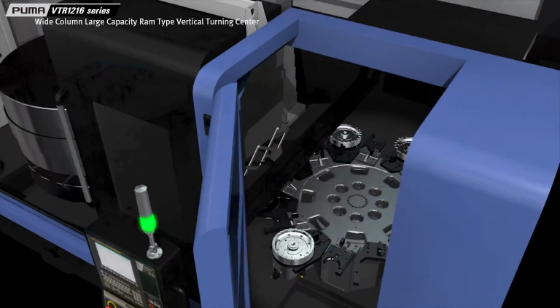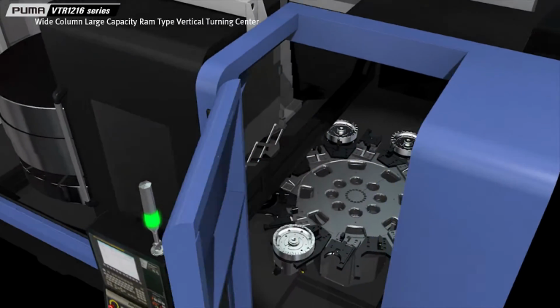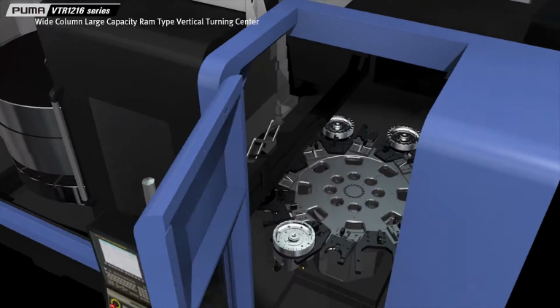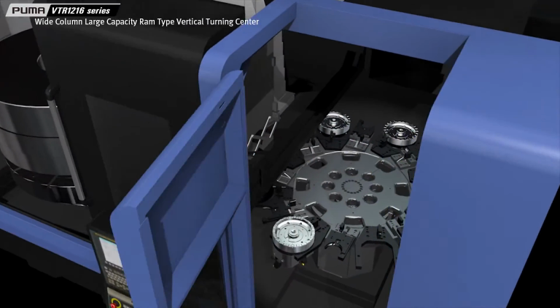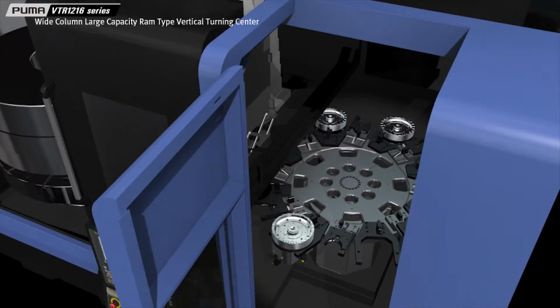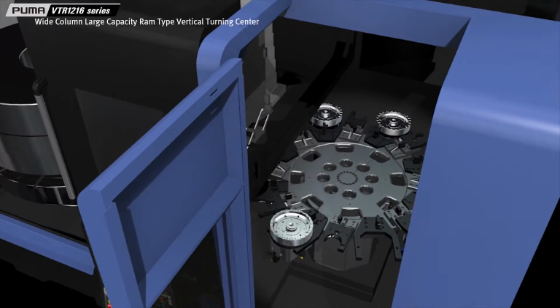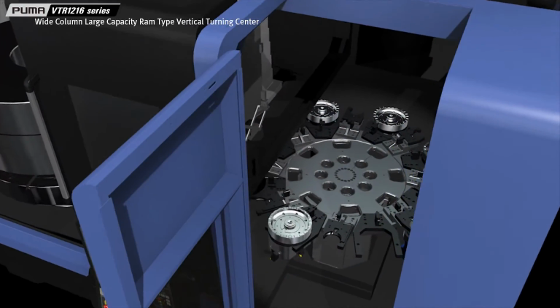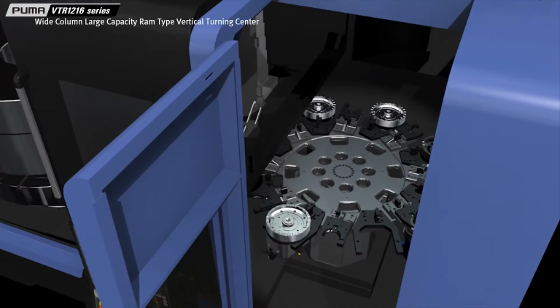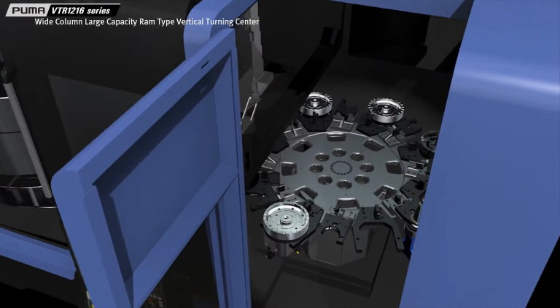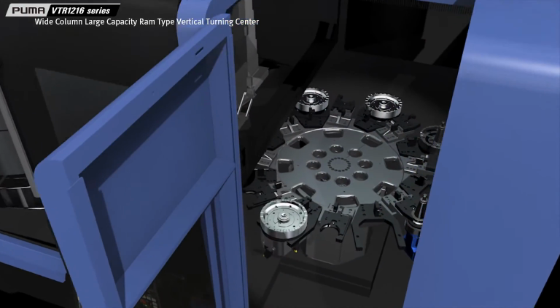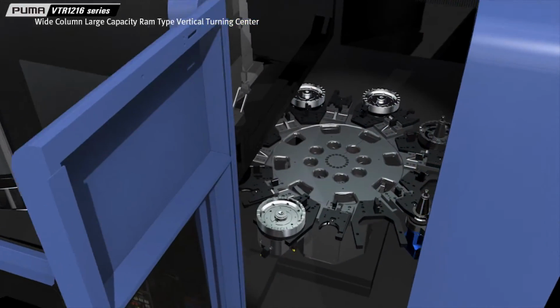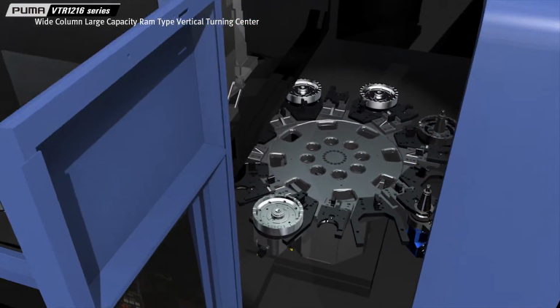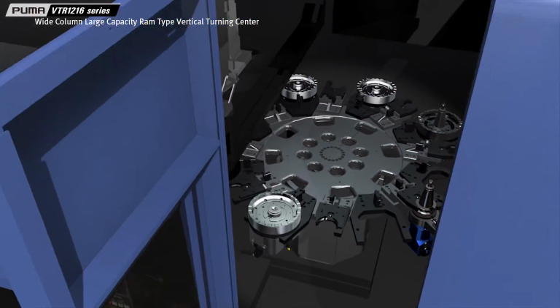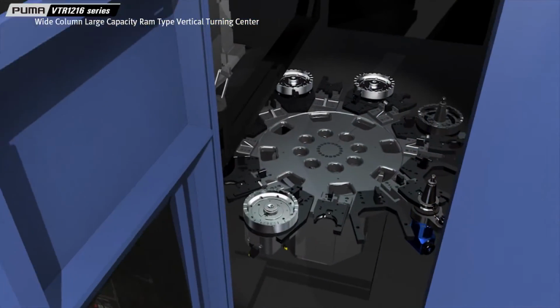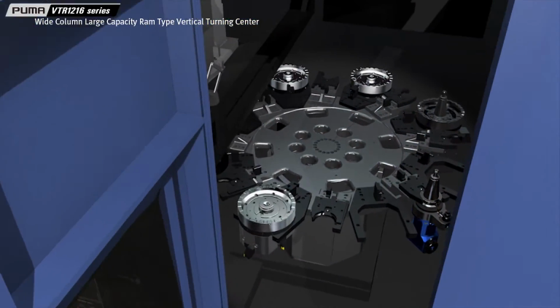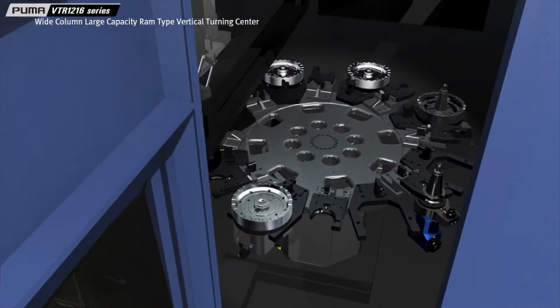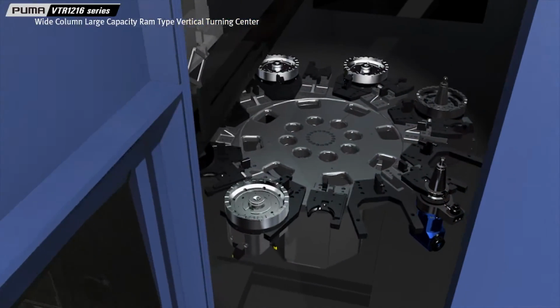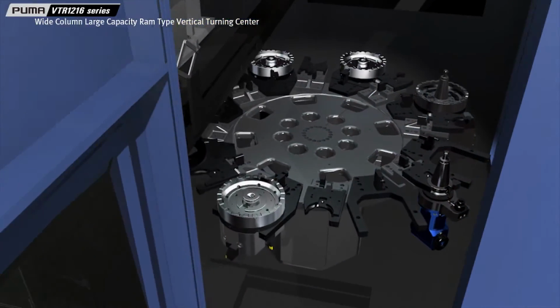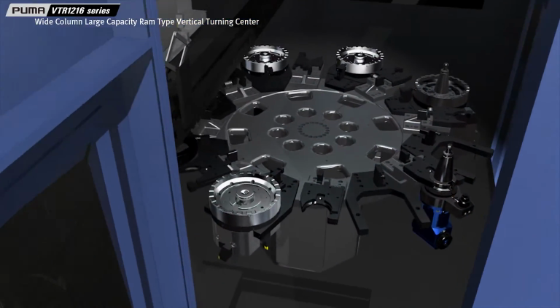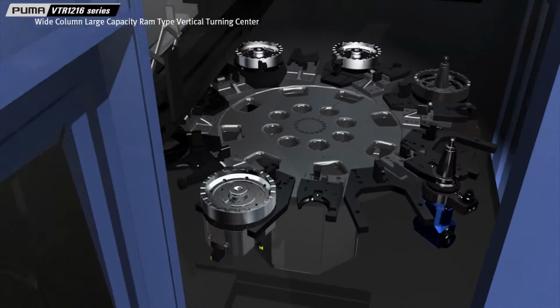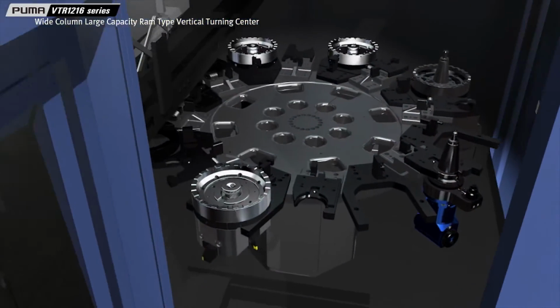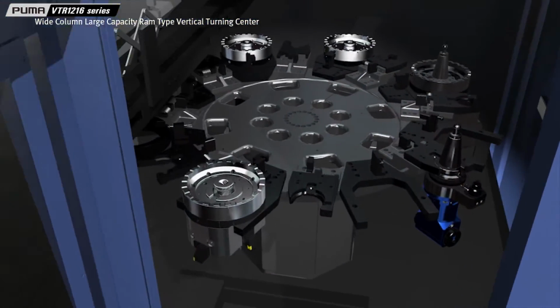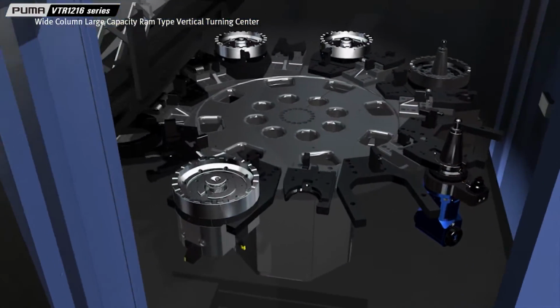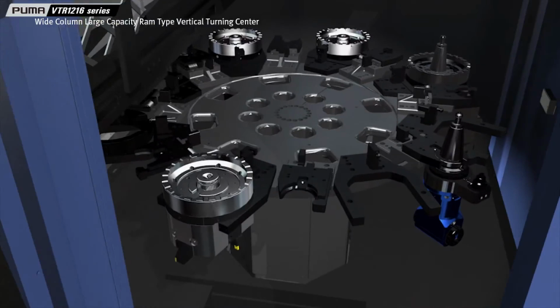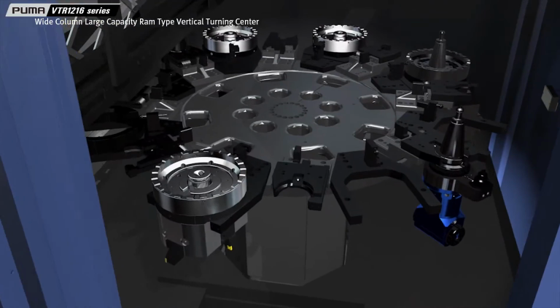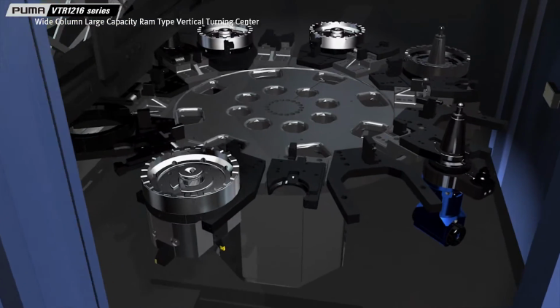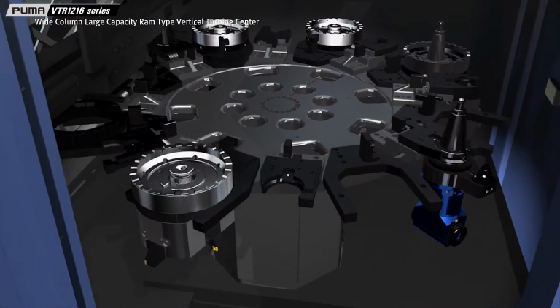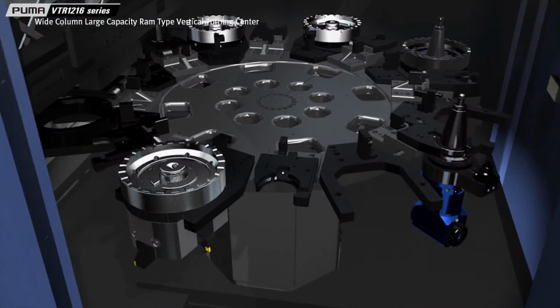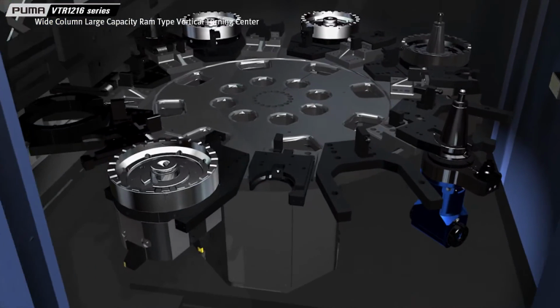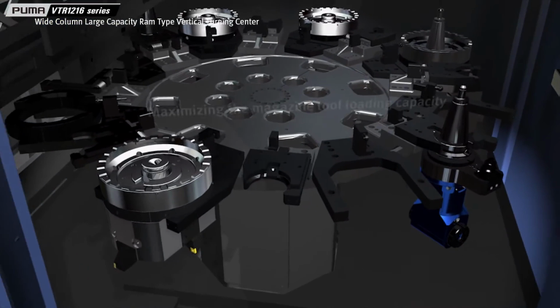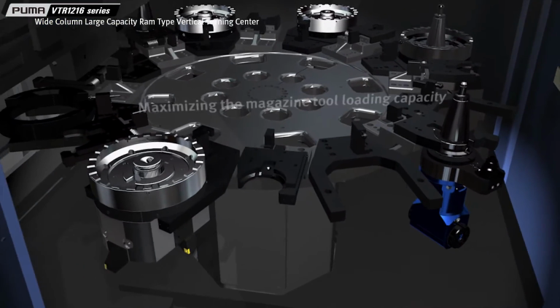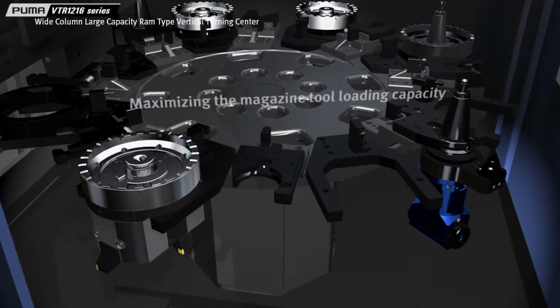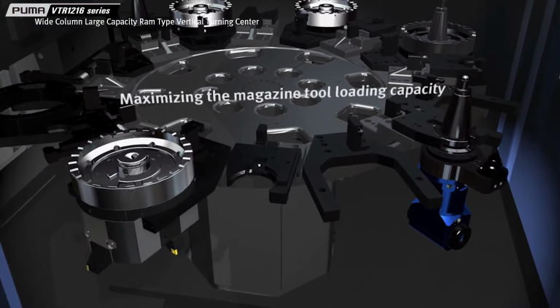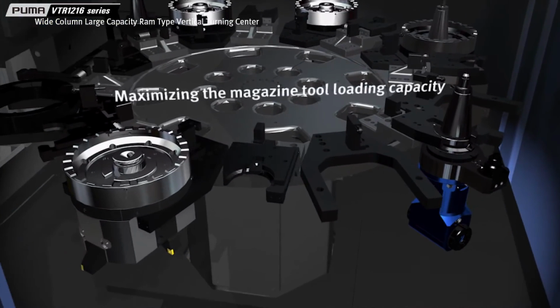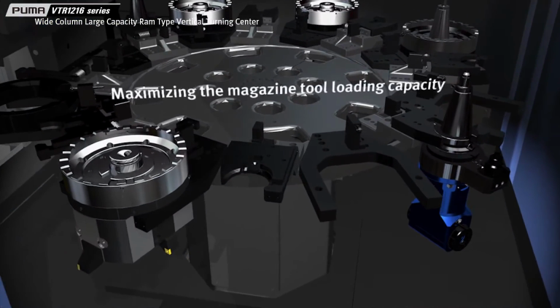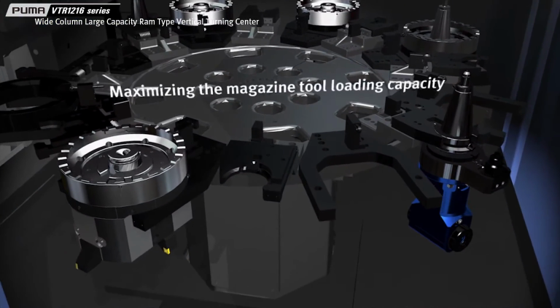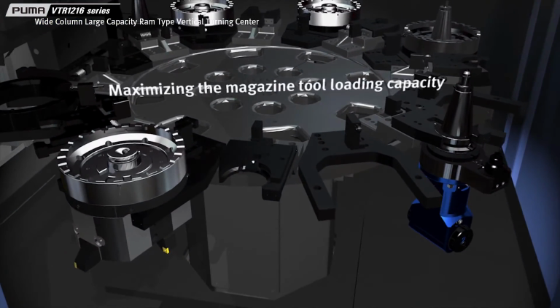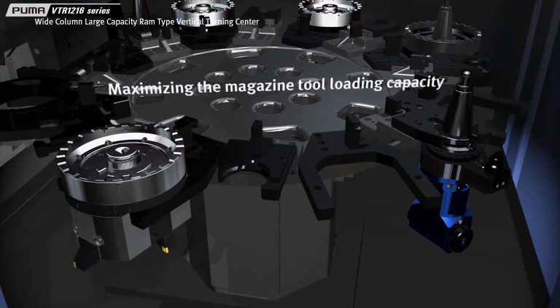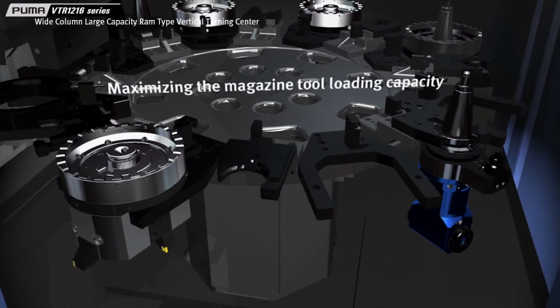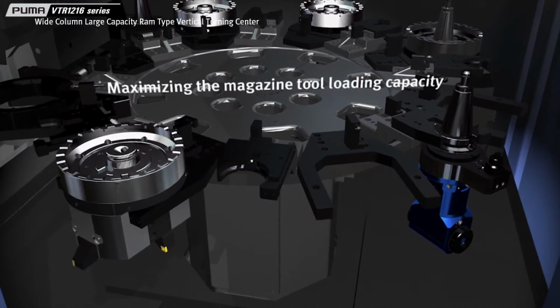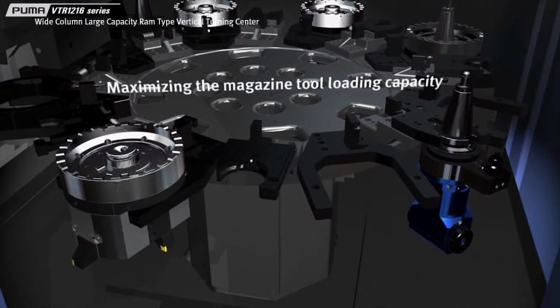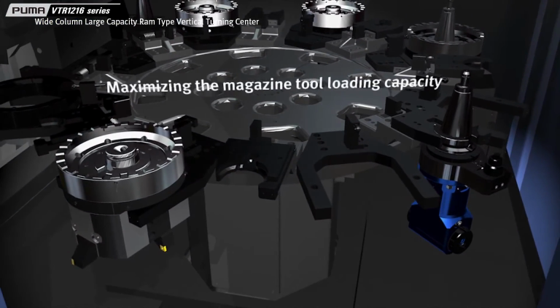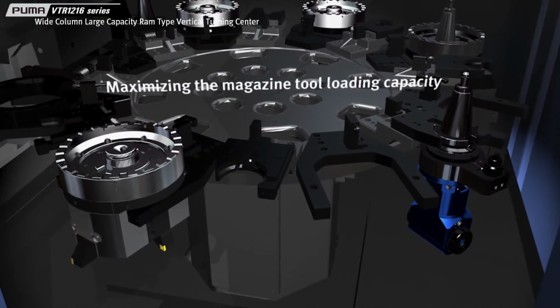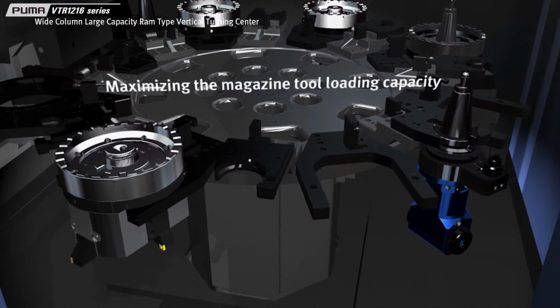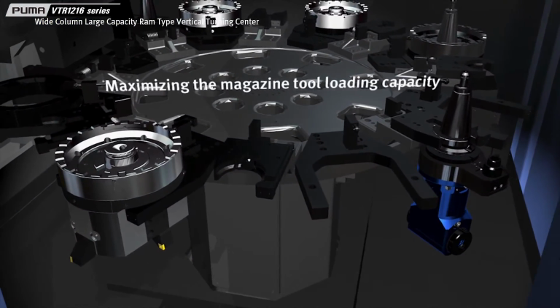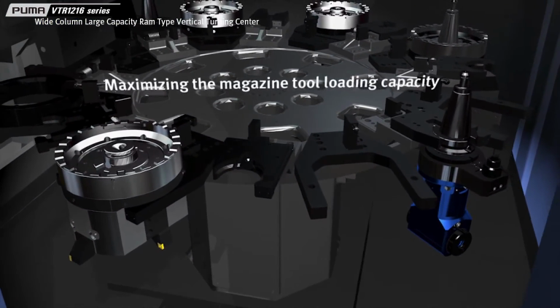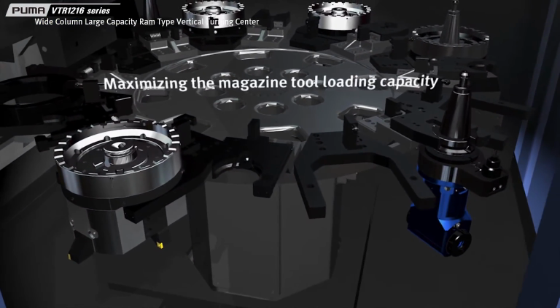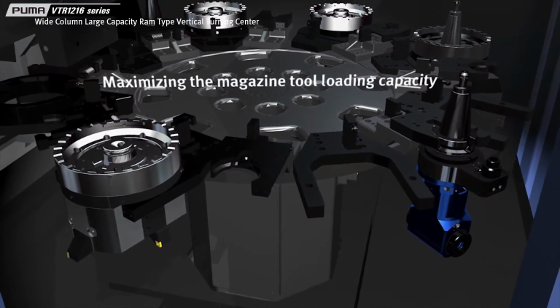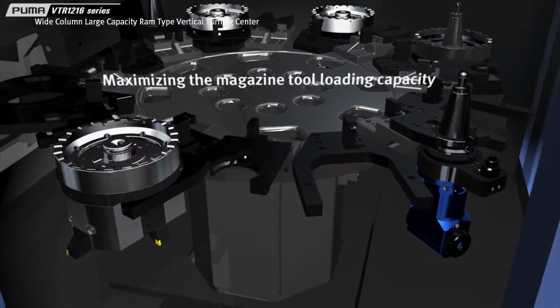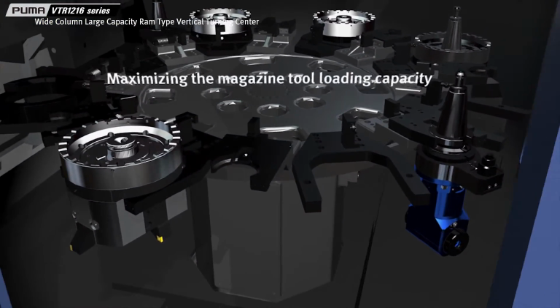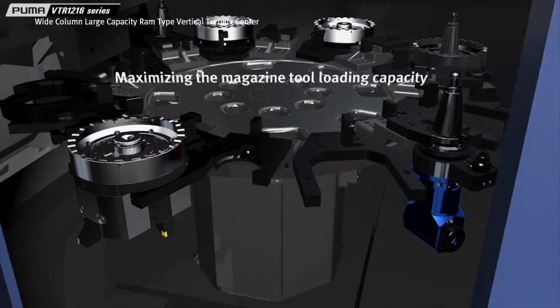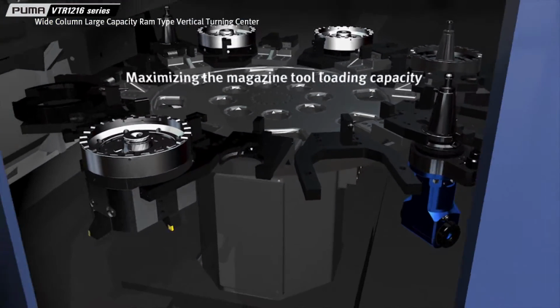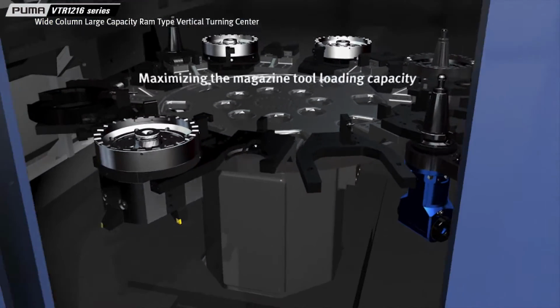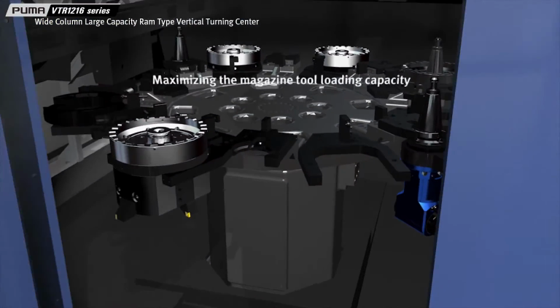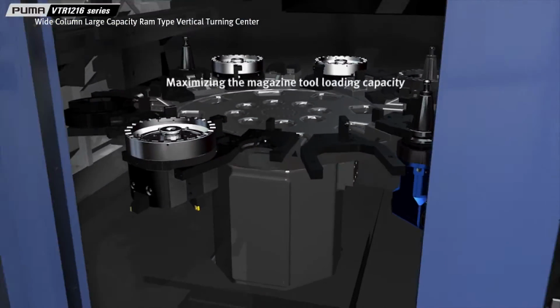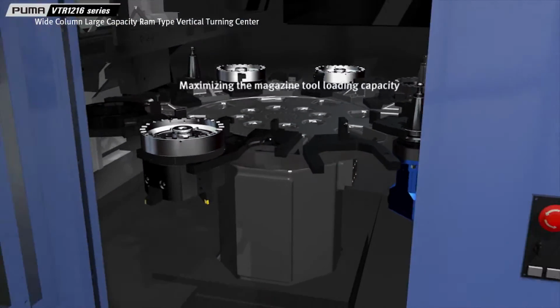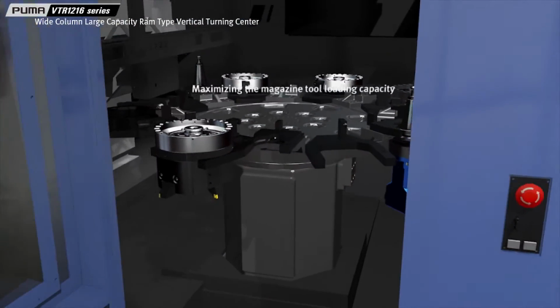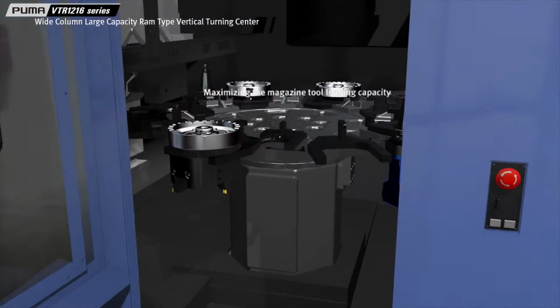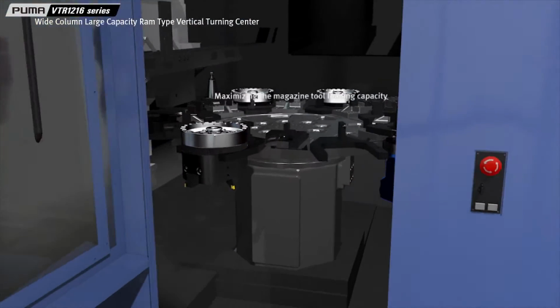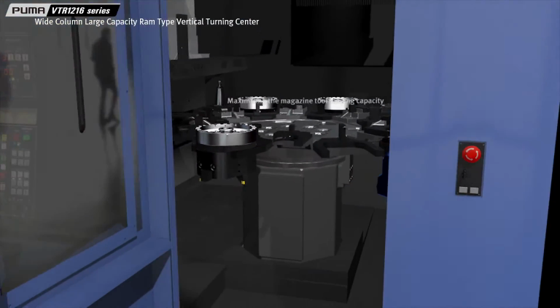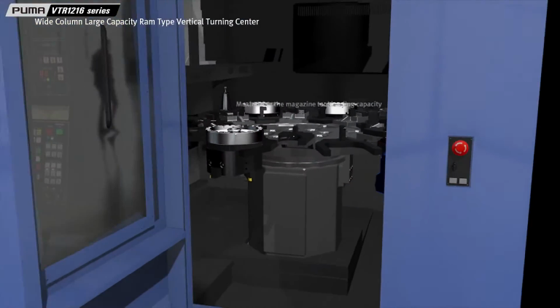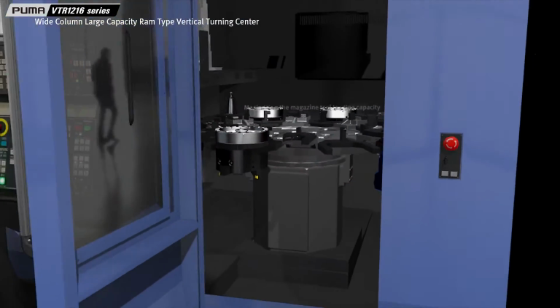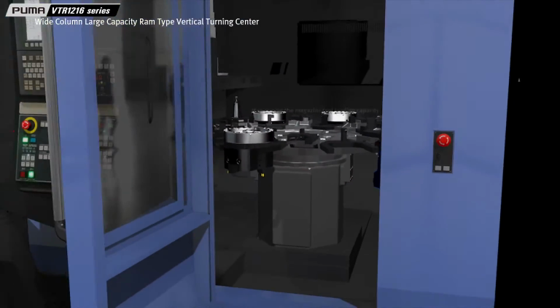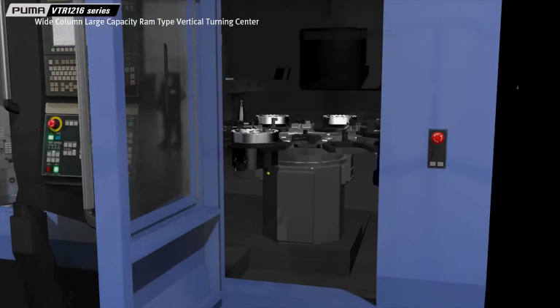Quad tool holders can be installed in the standard 12-tool magazine, maximizing the total number of tools available.